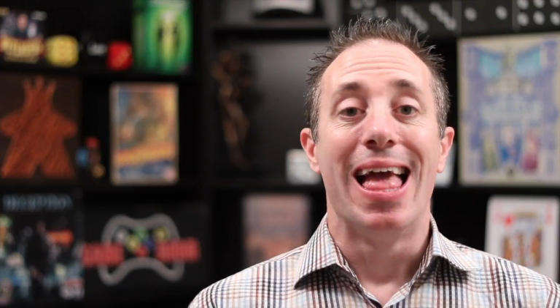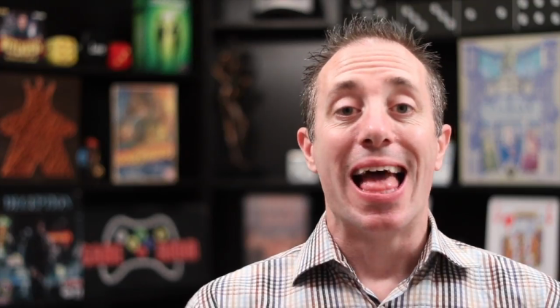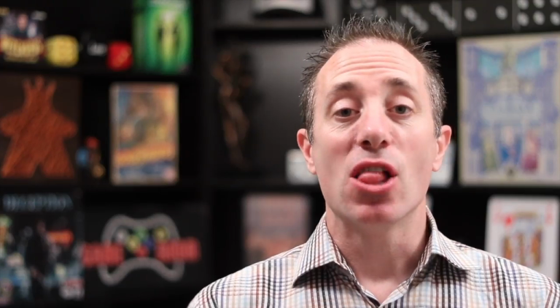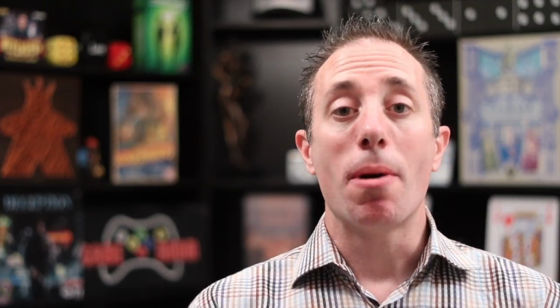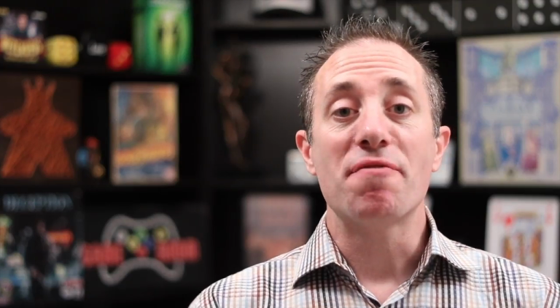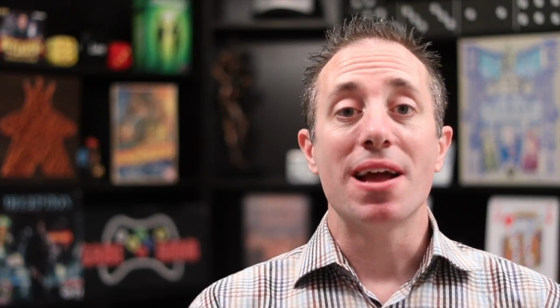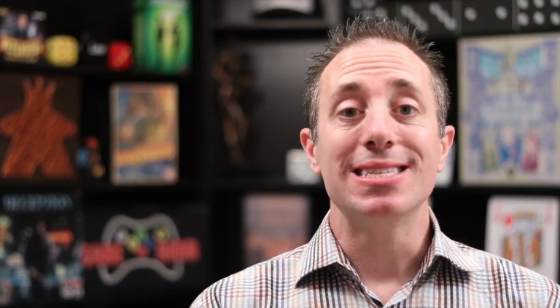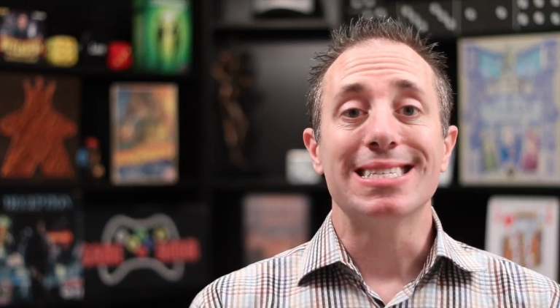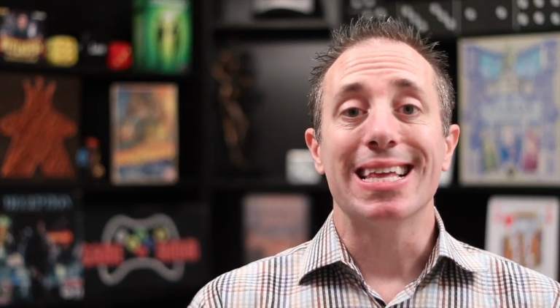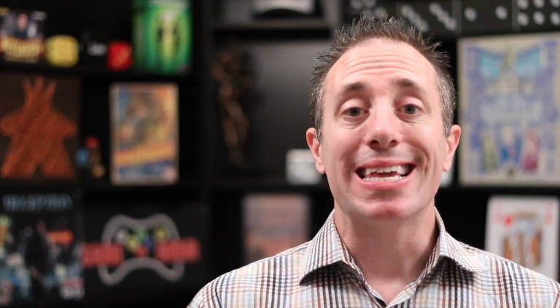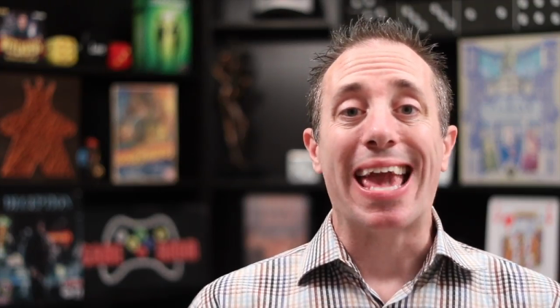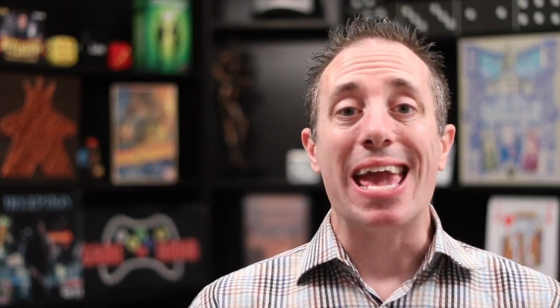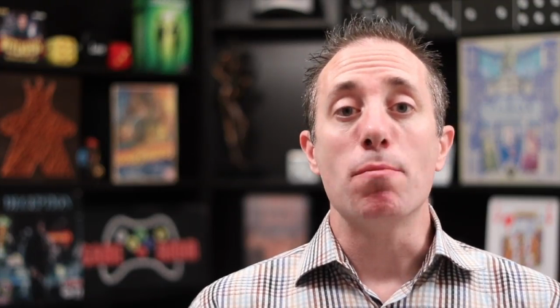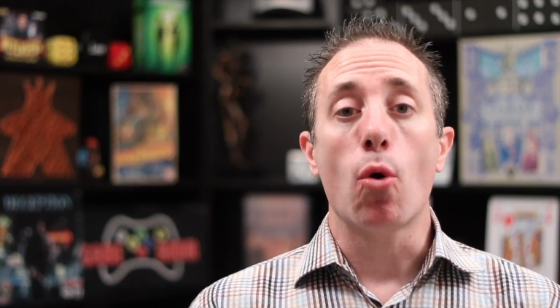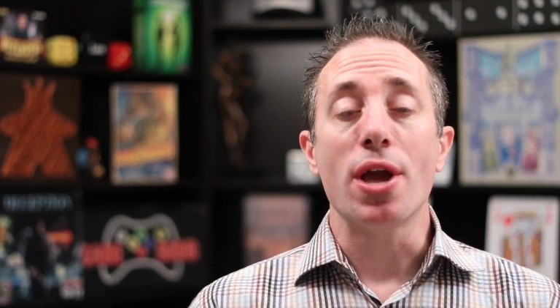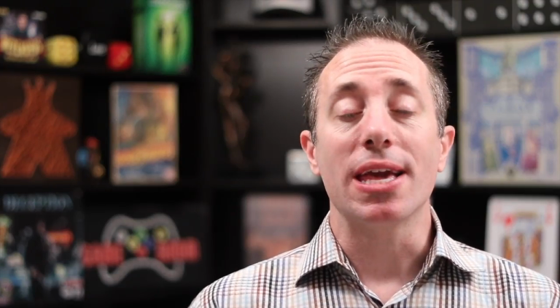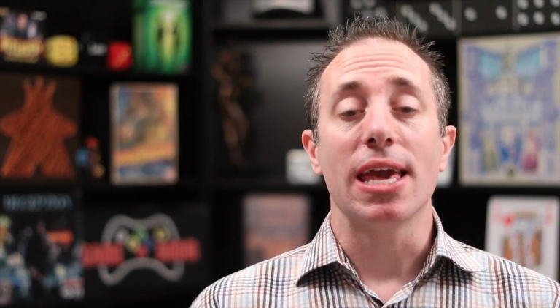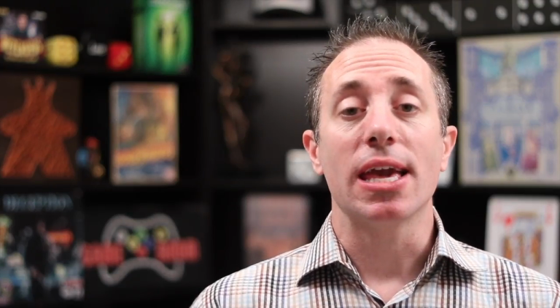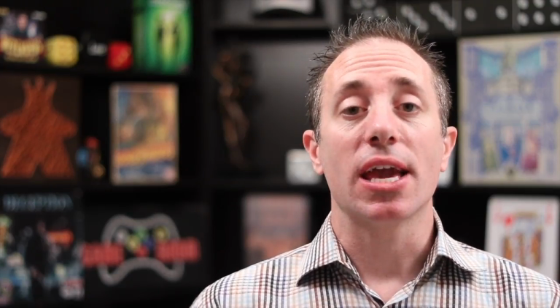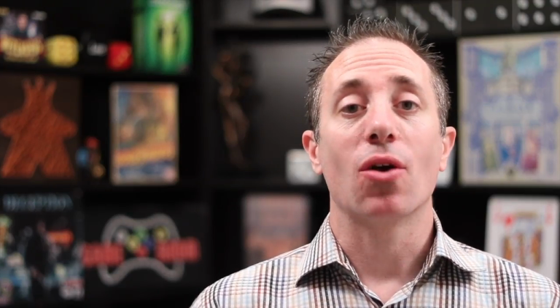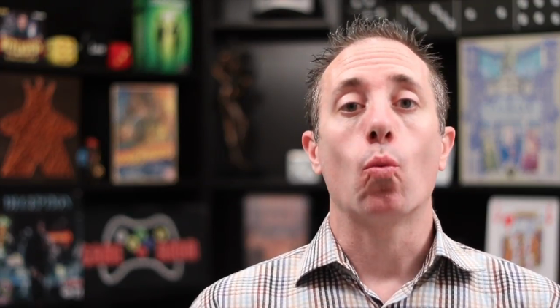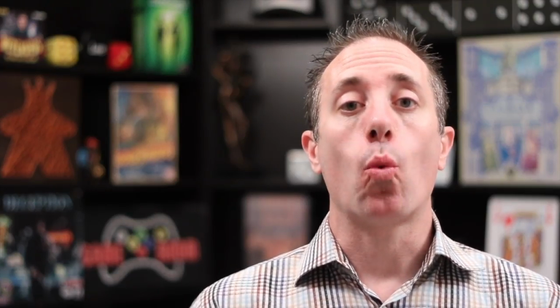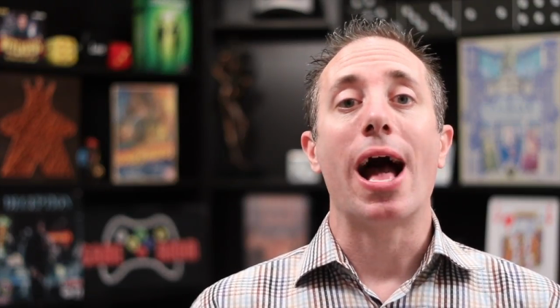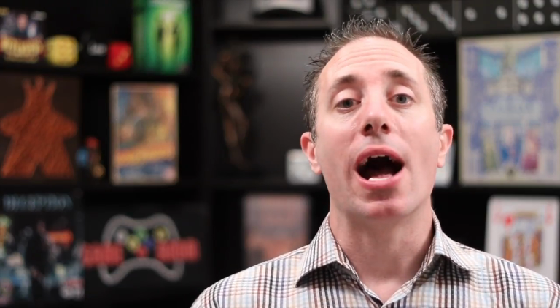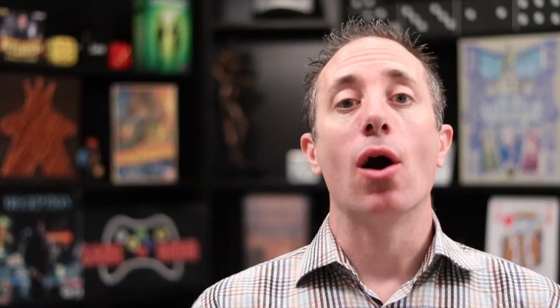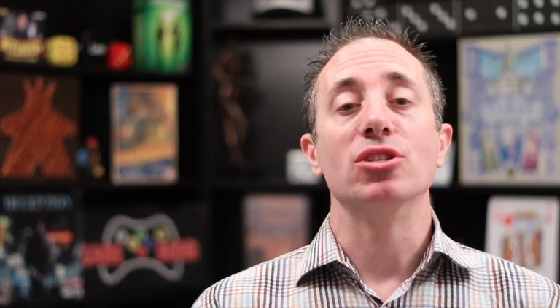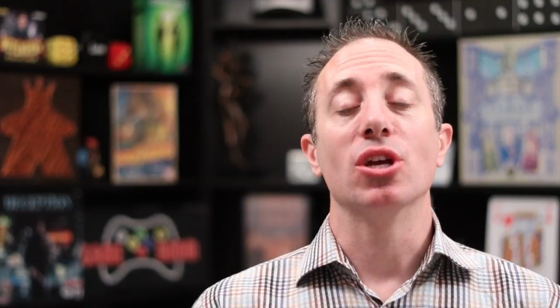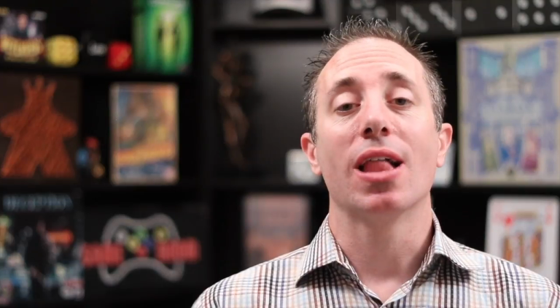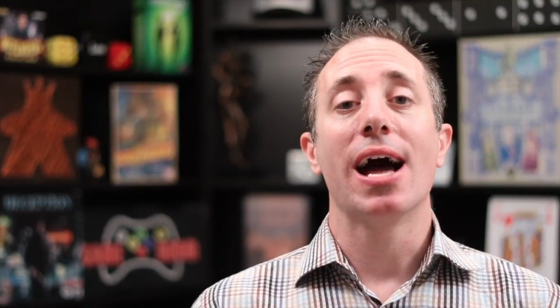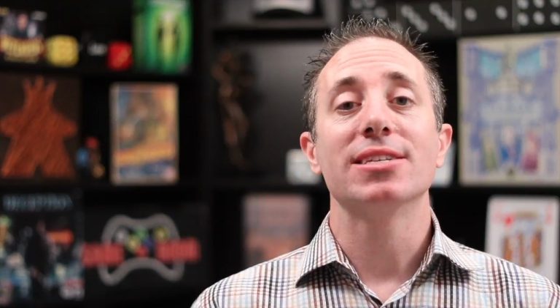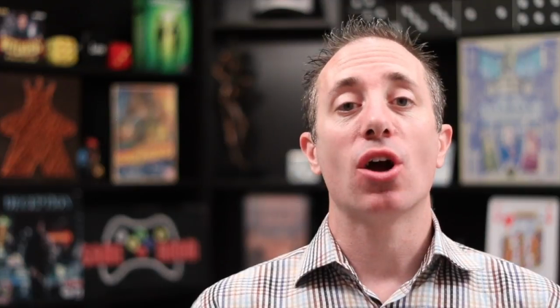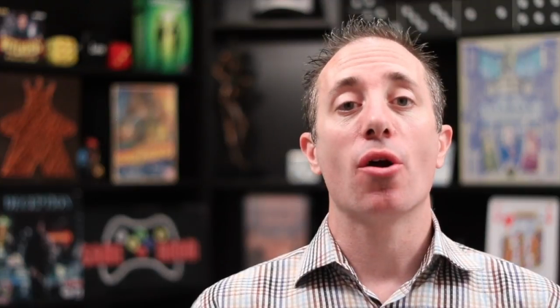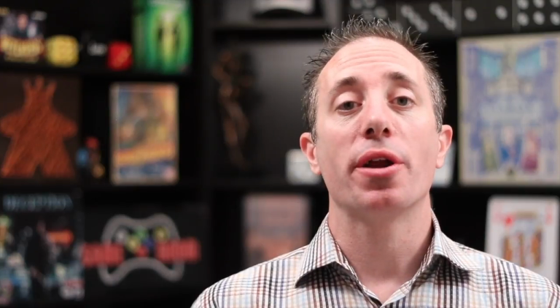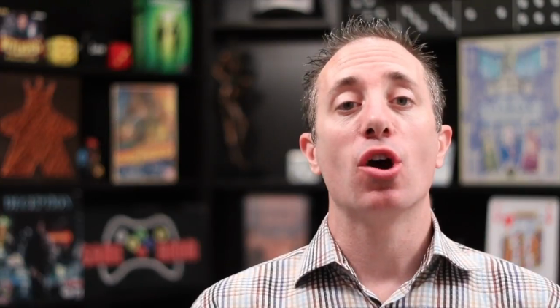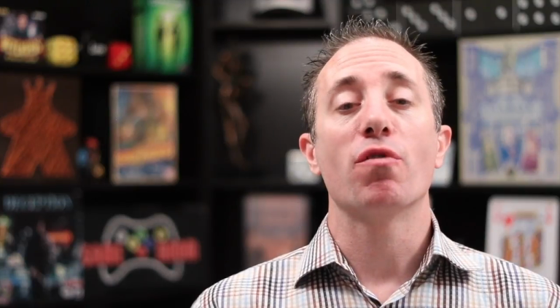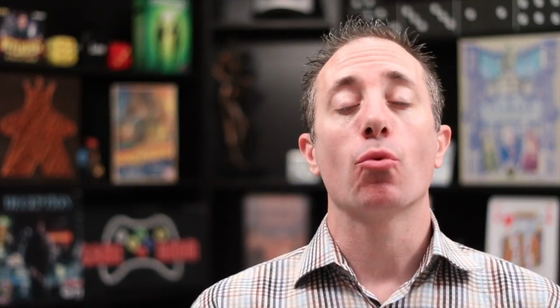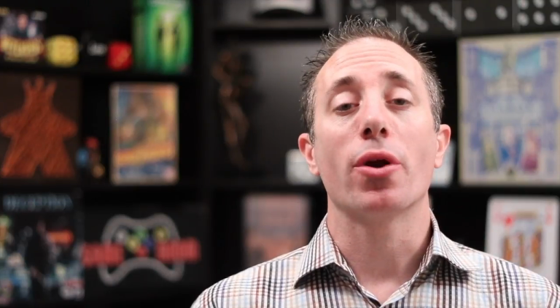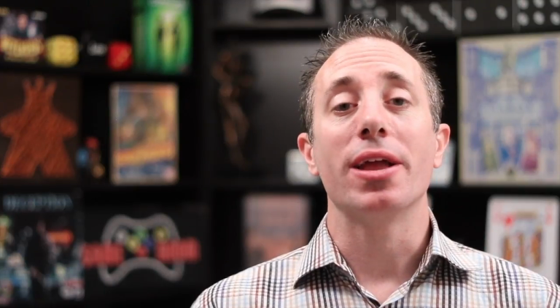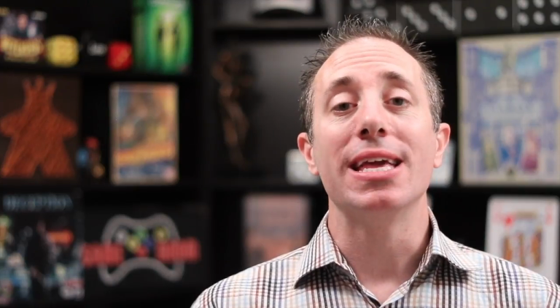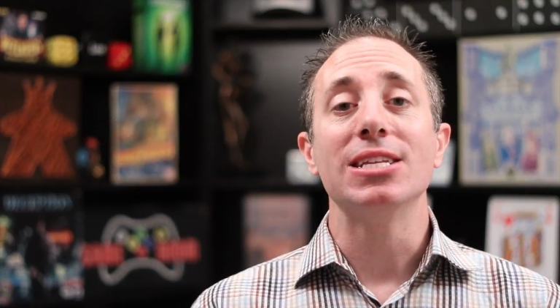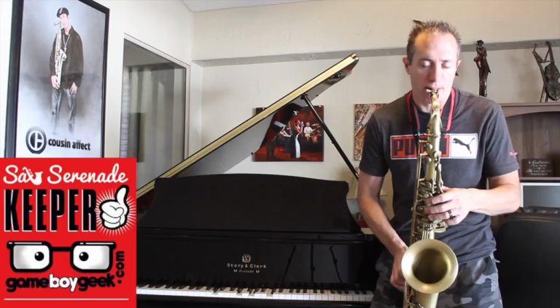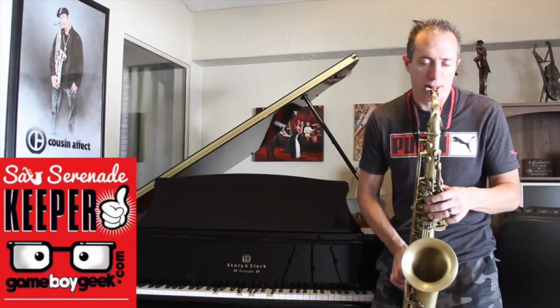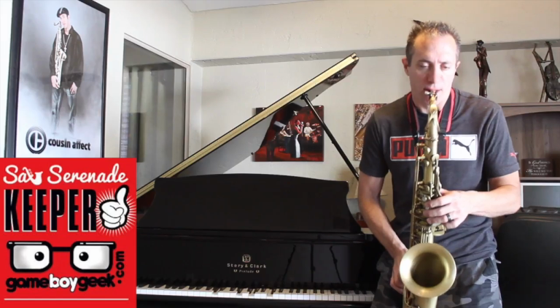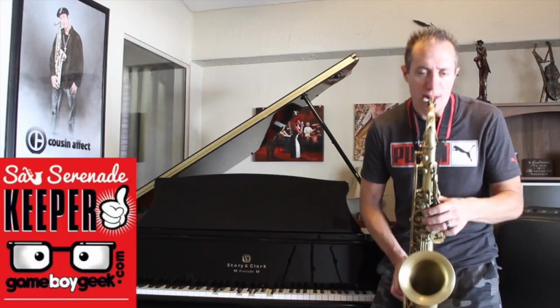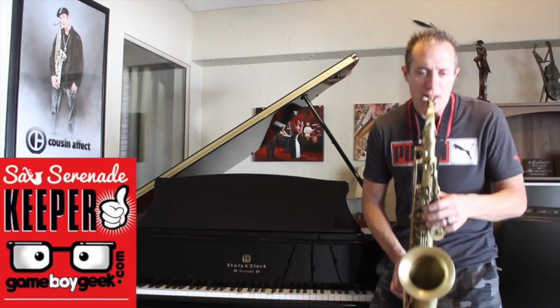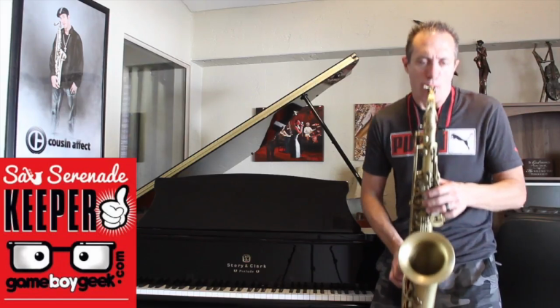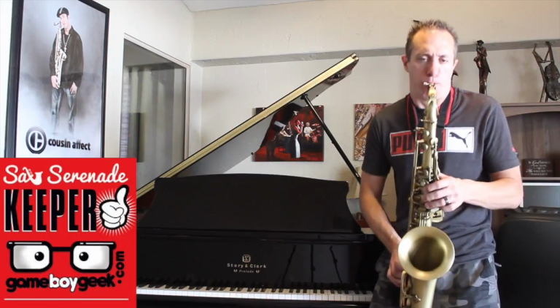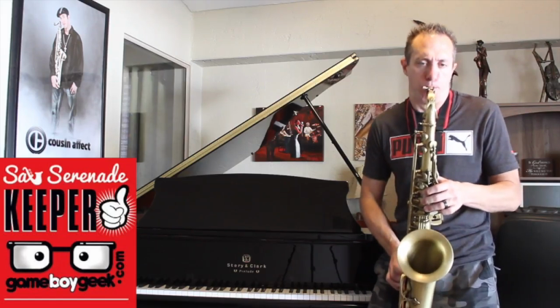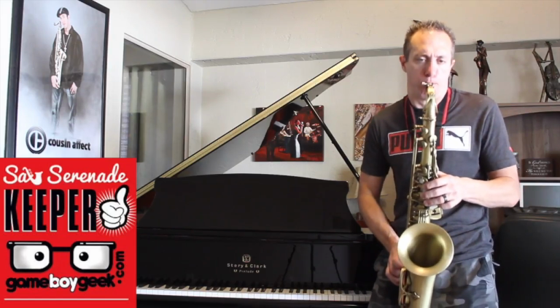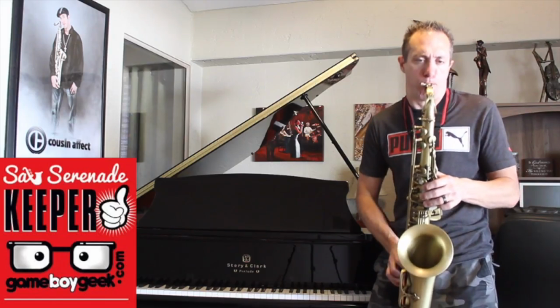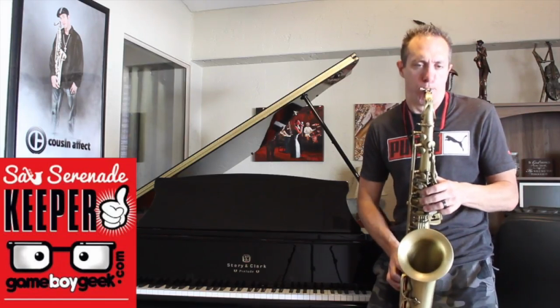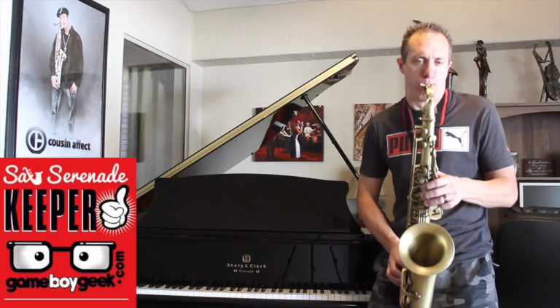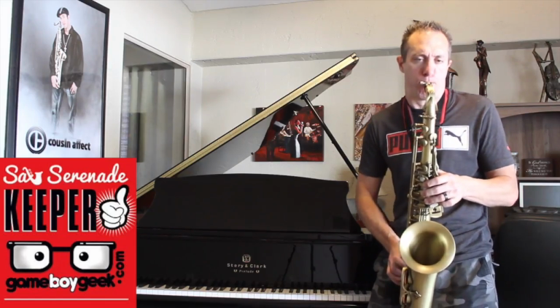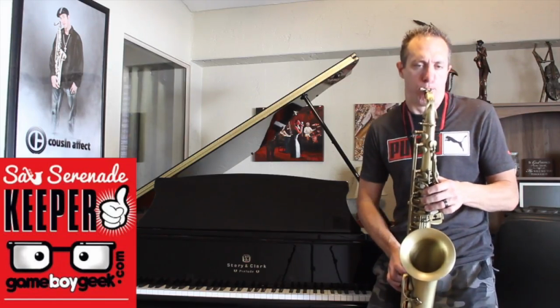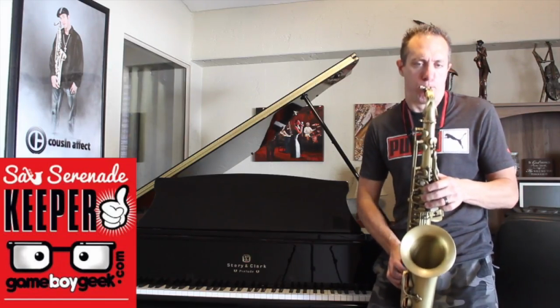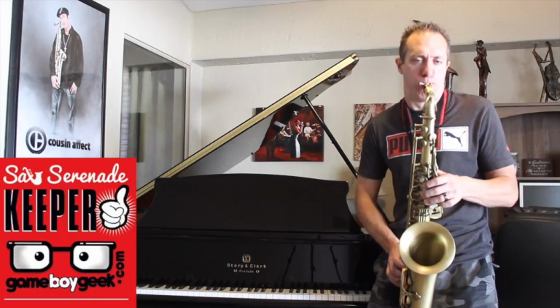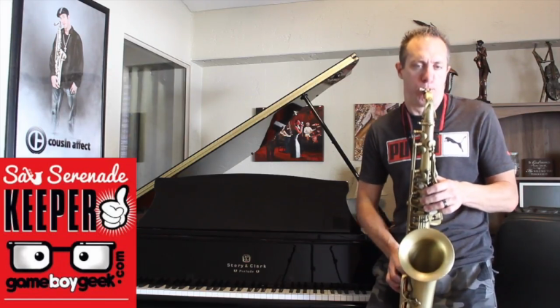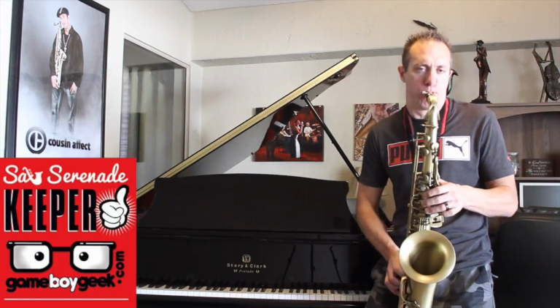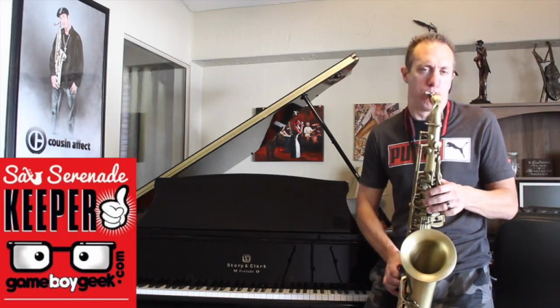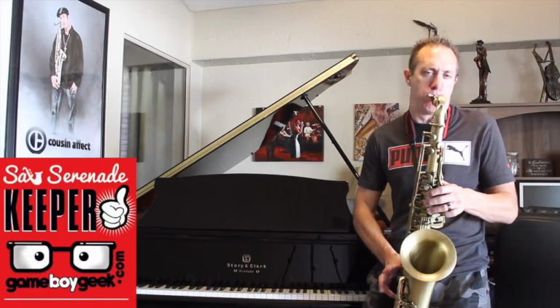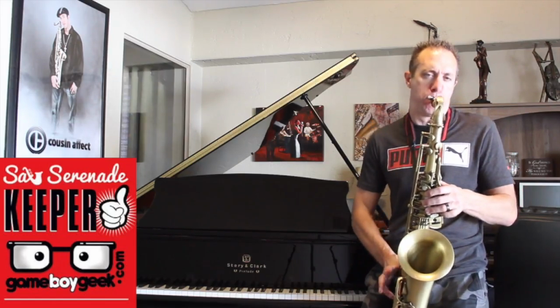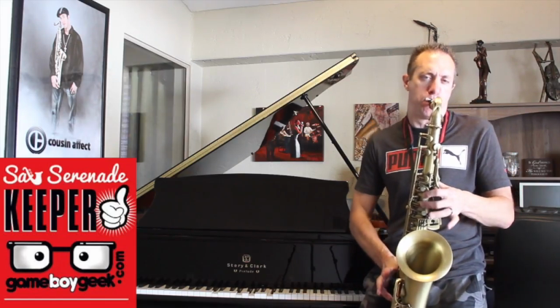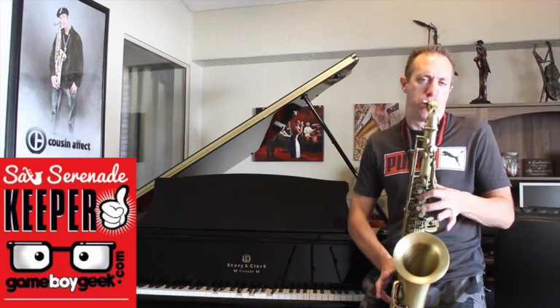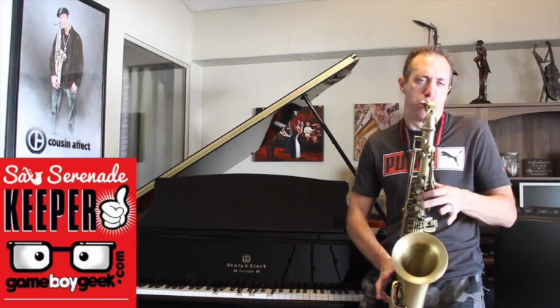Hello my friends, it's the Game Boy Geek here. July's already over and we're into August, so let's take a look at last month.